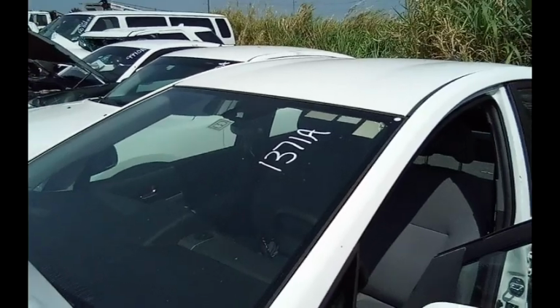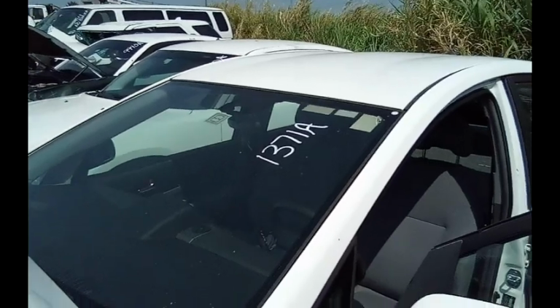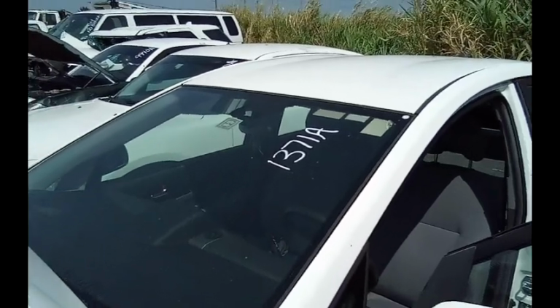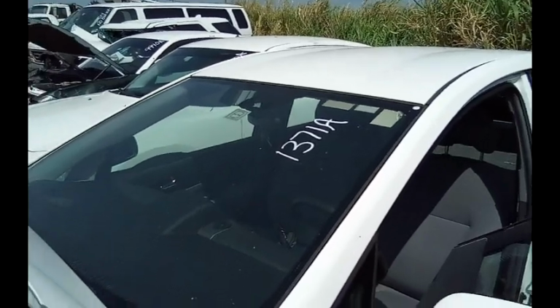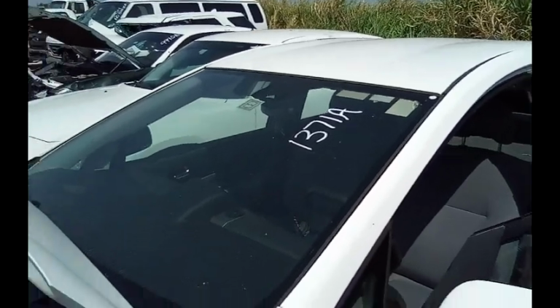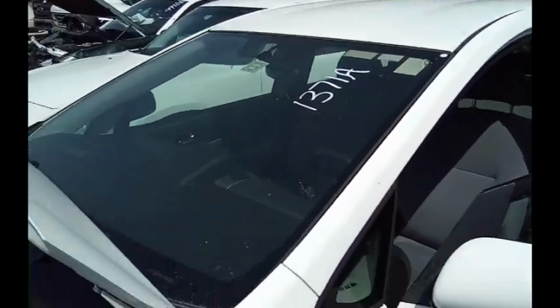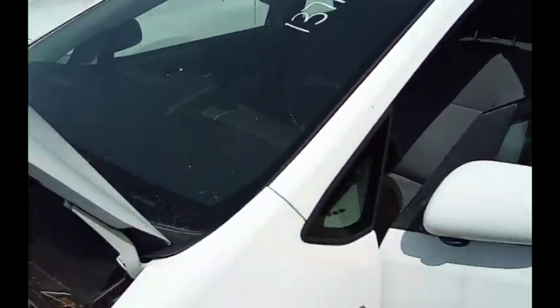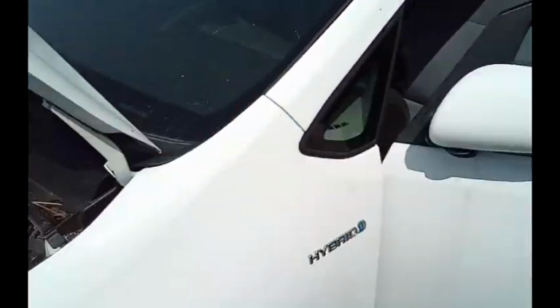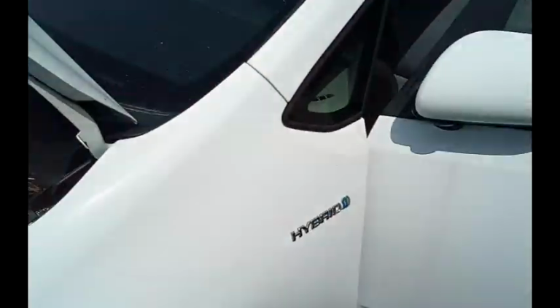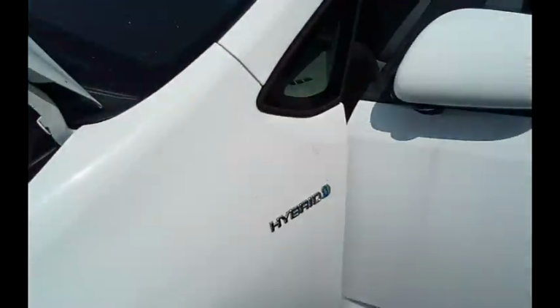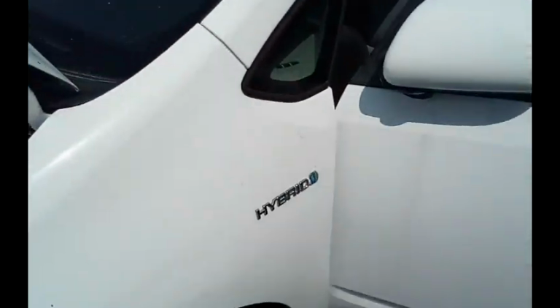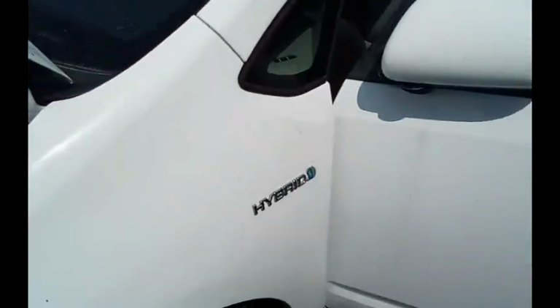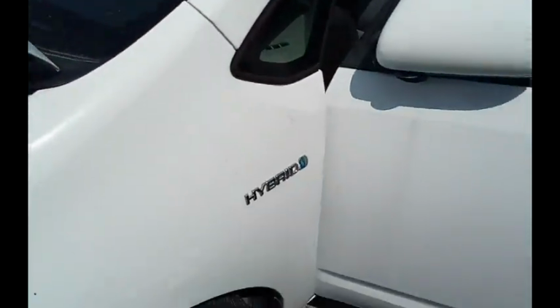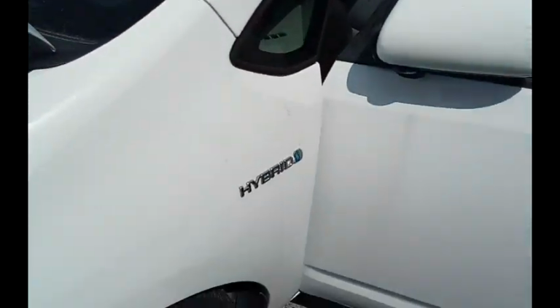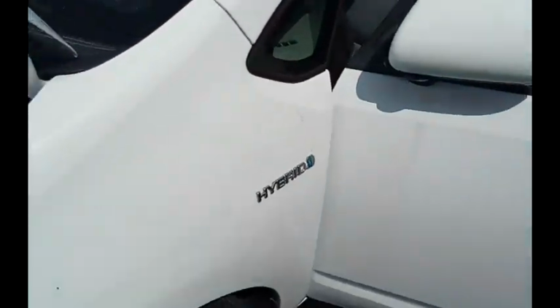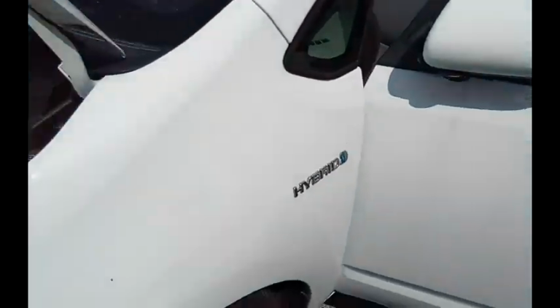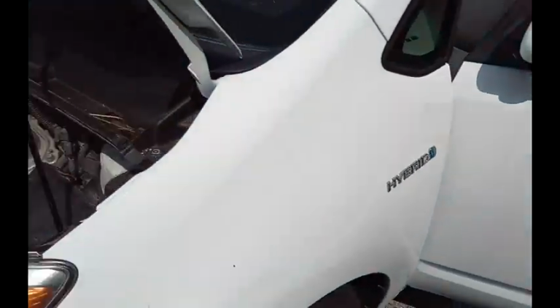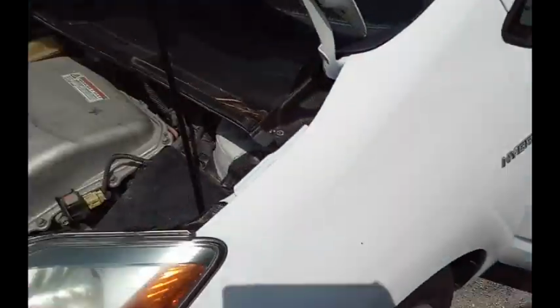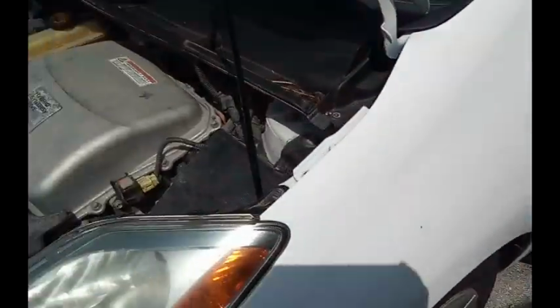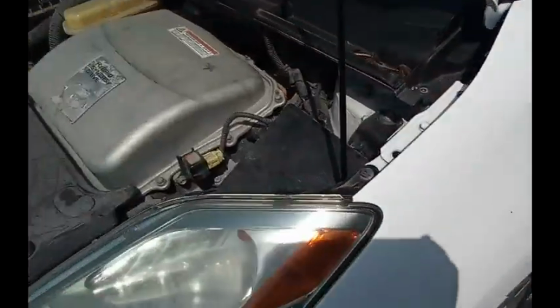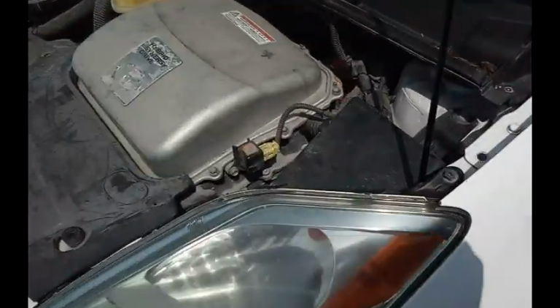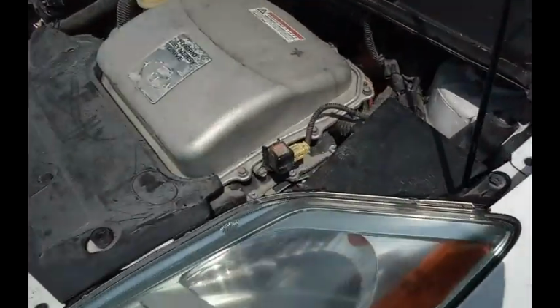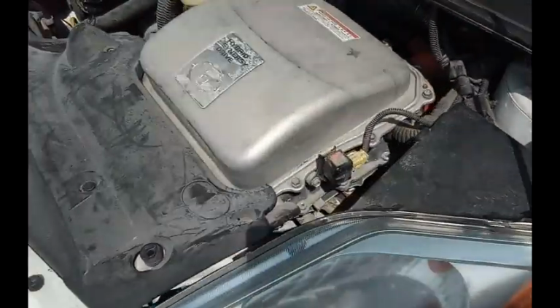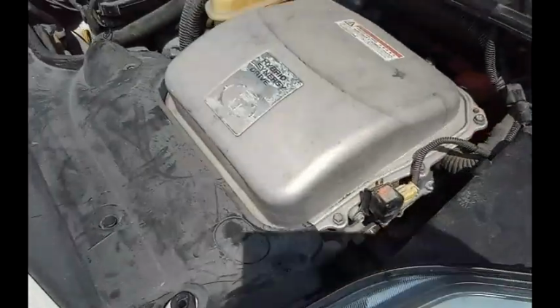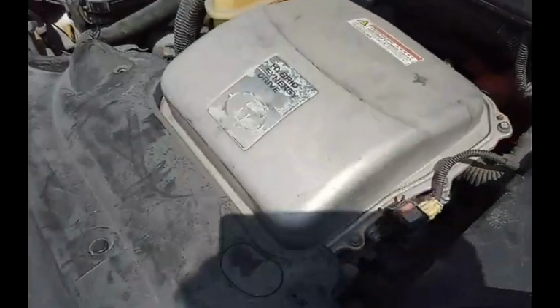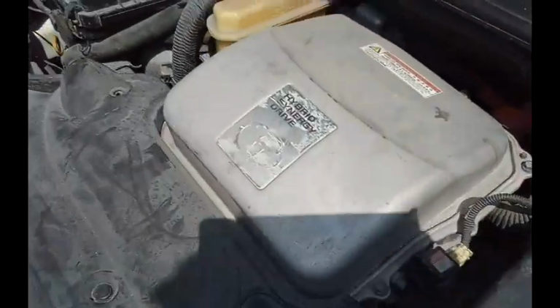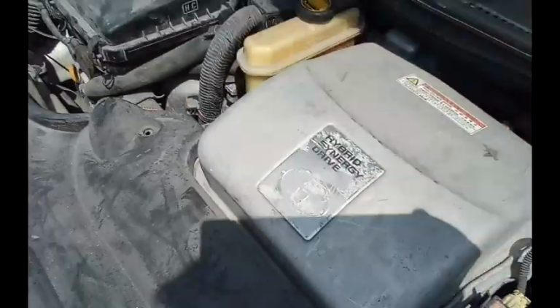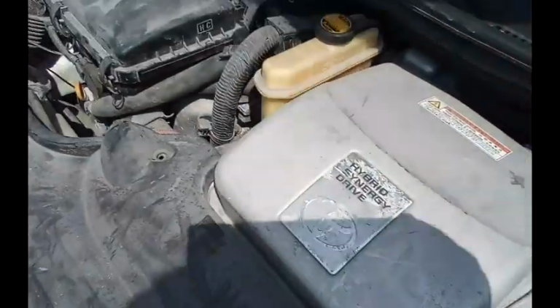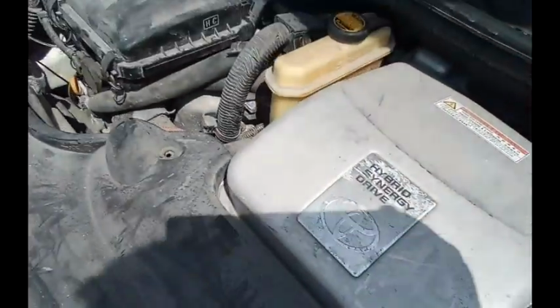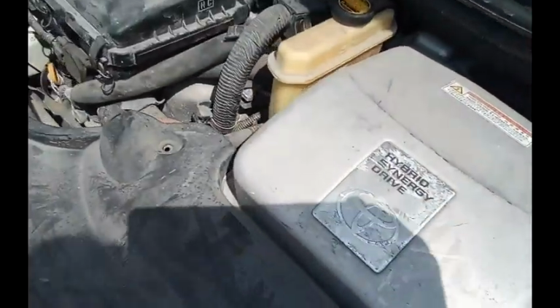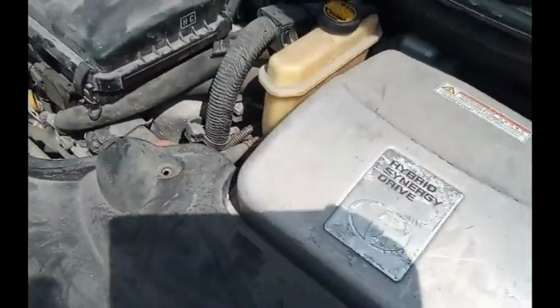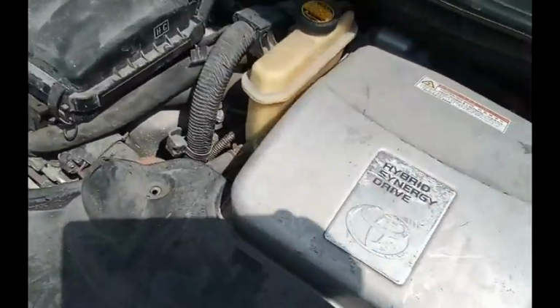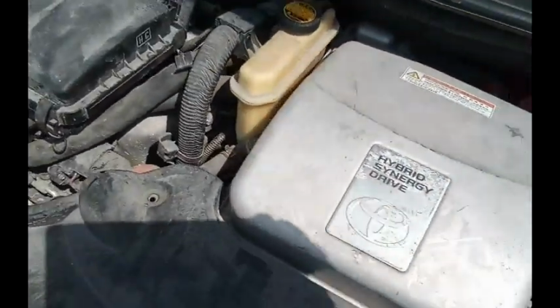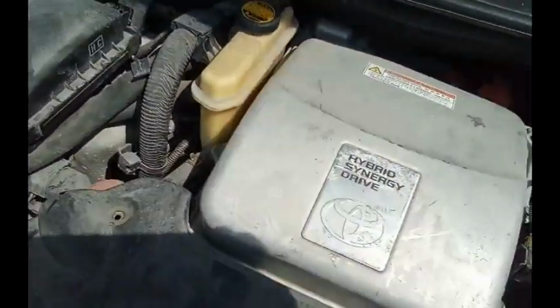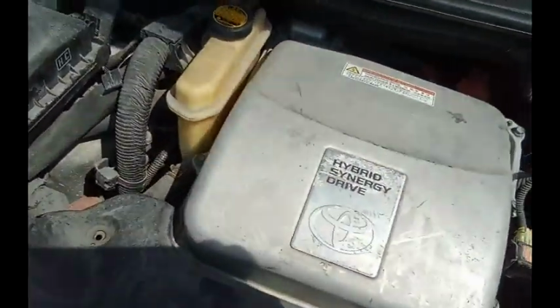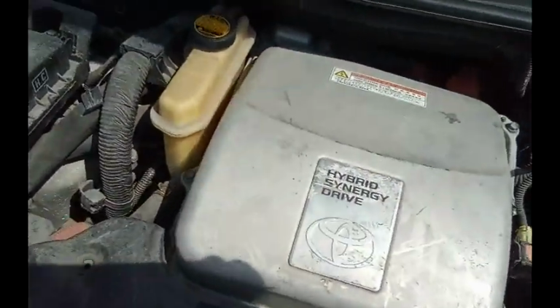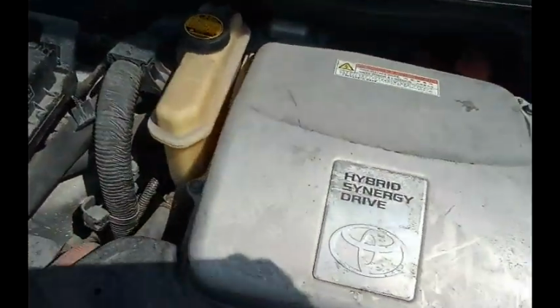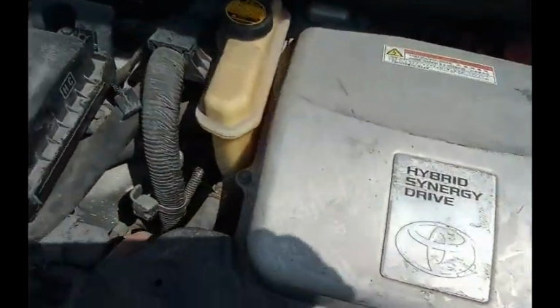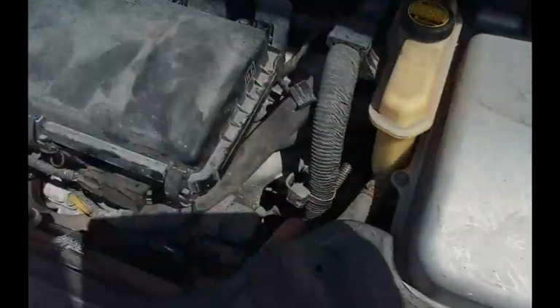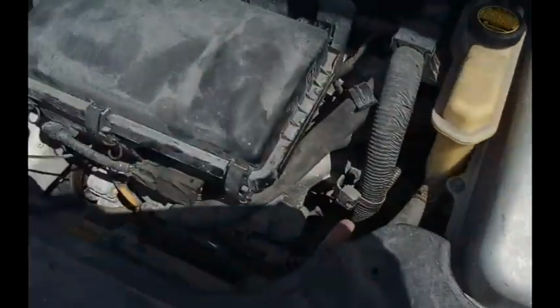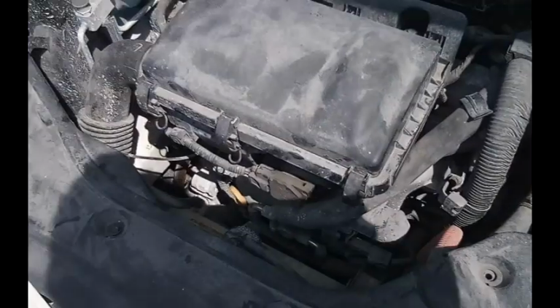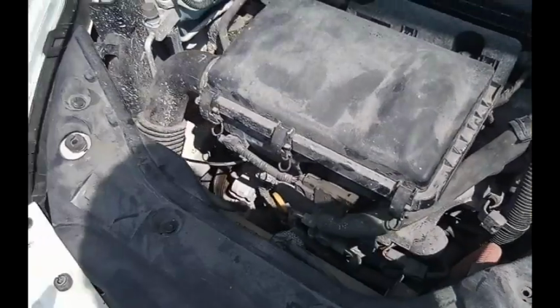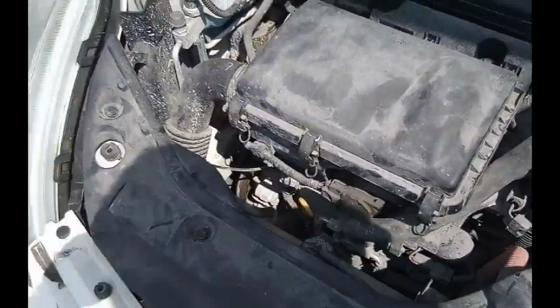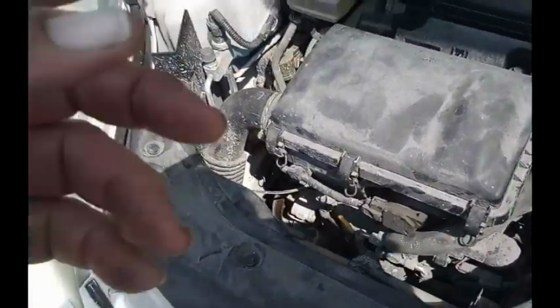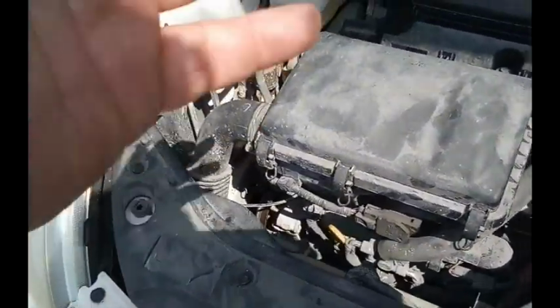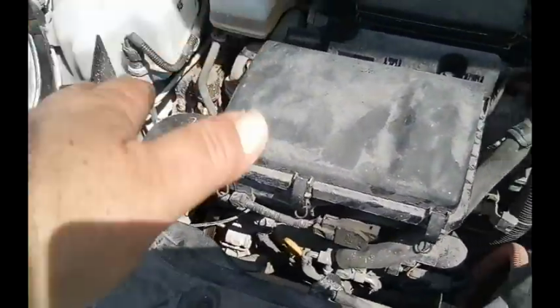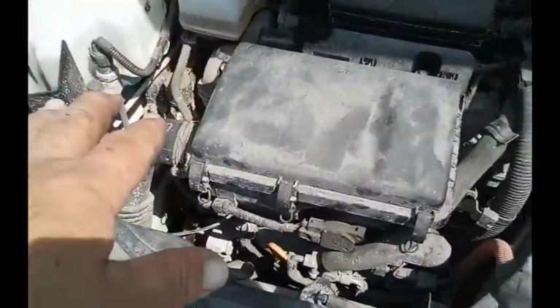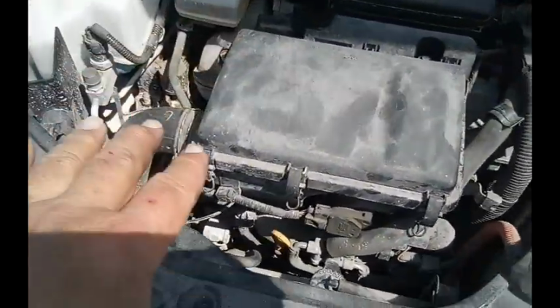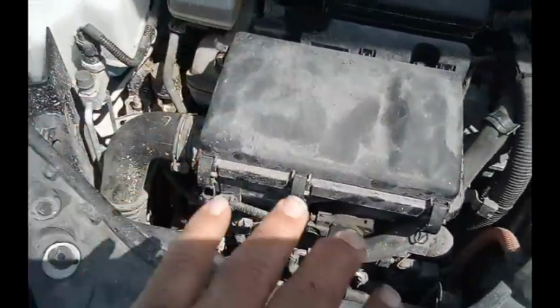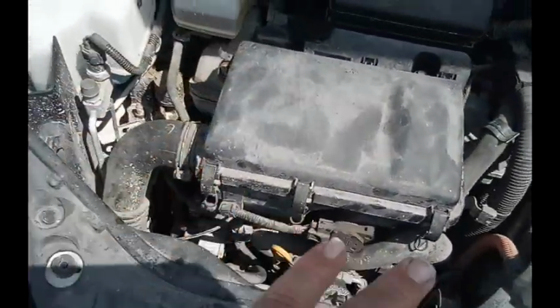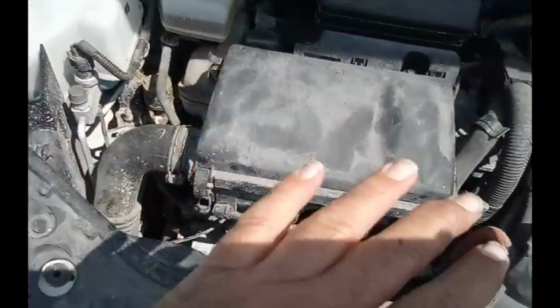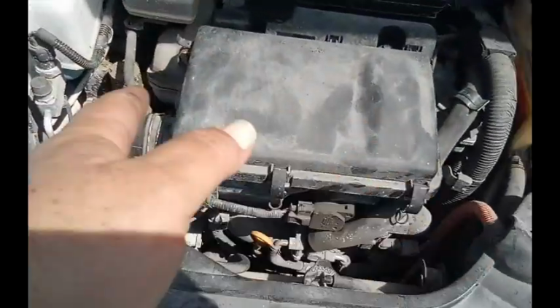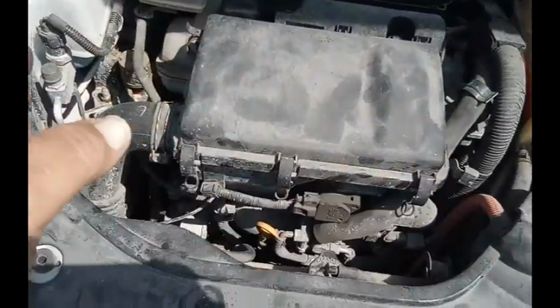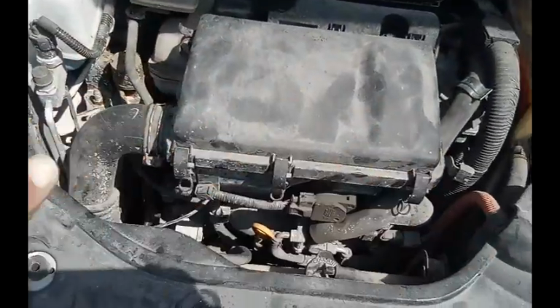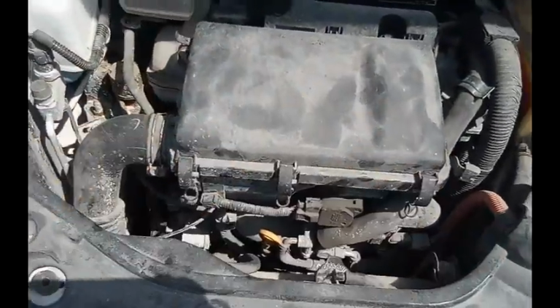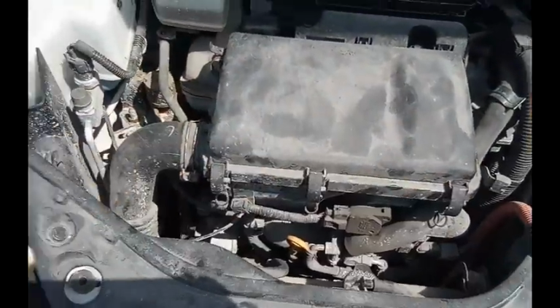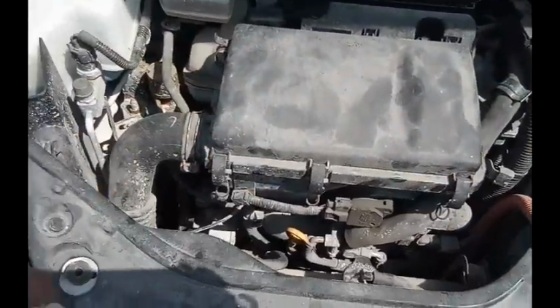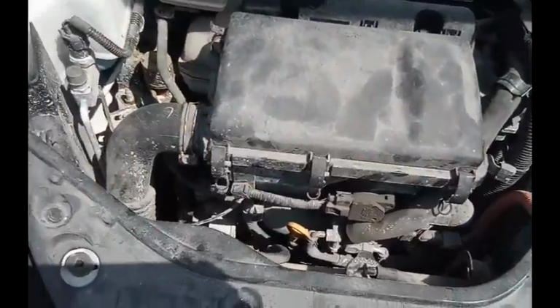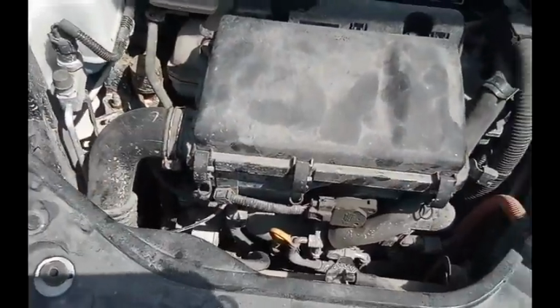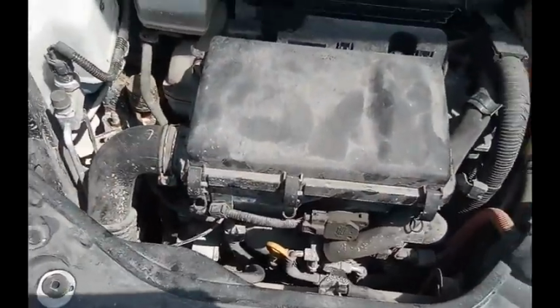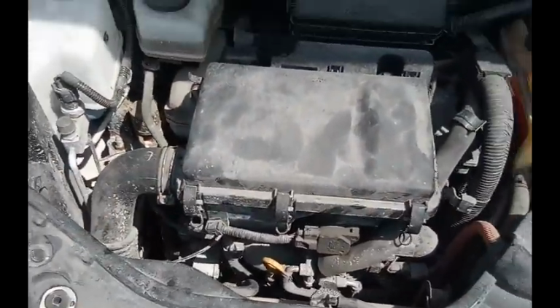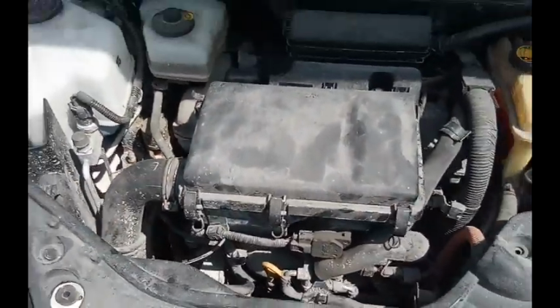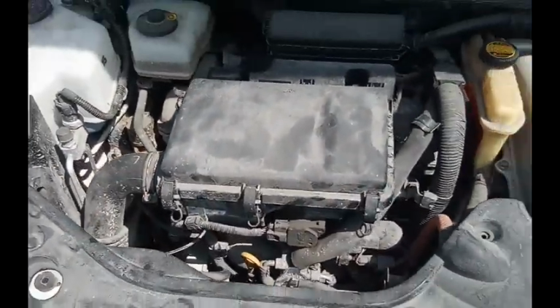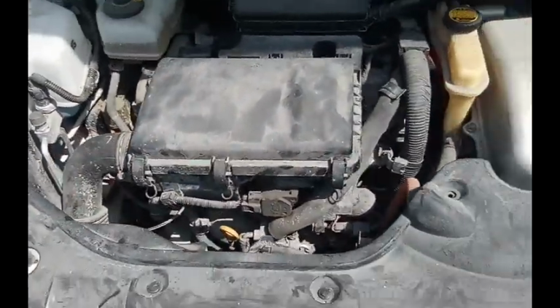This is a Toyota Prius. This is a hybrid vehicle. This little motor turns on and off as is needed.